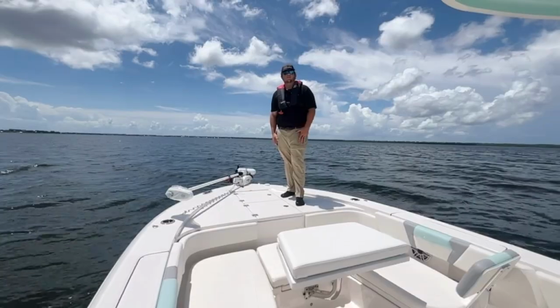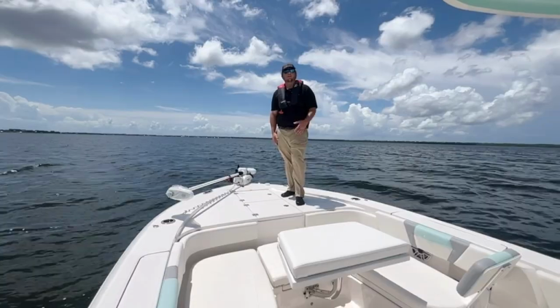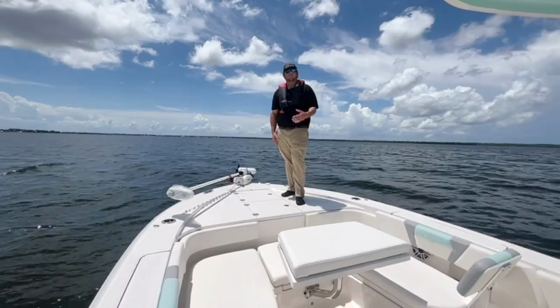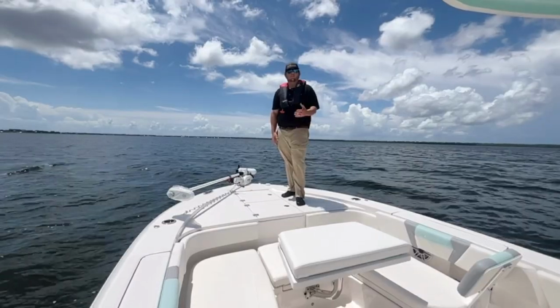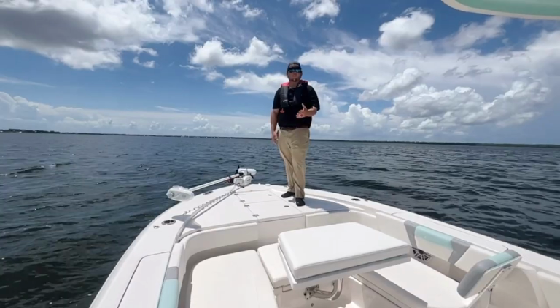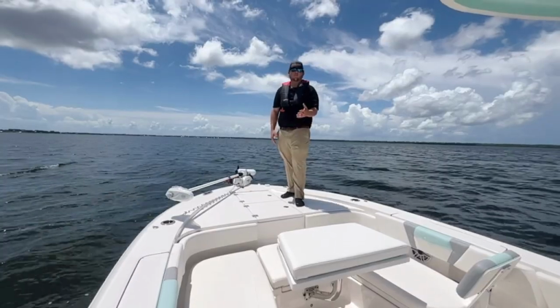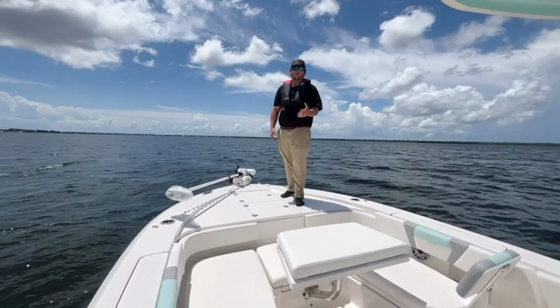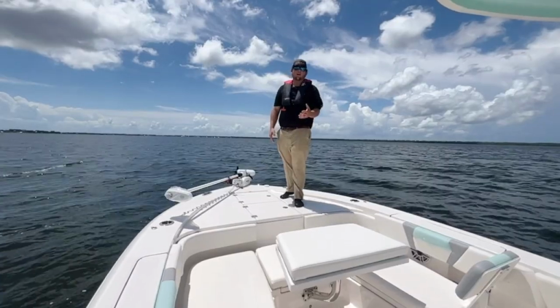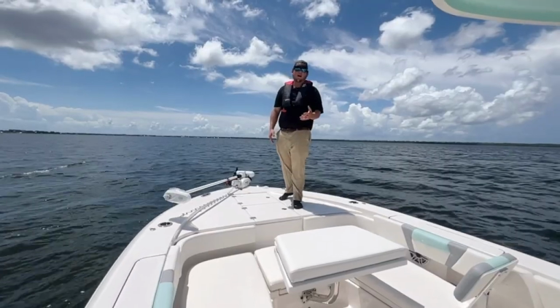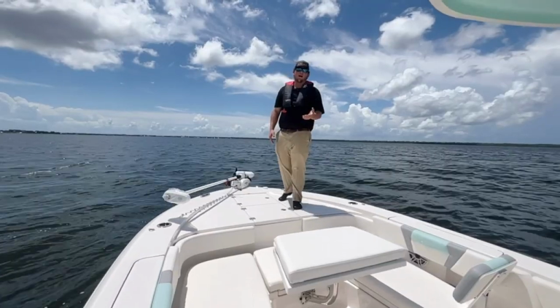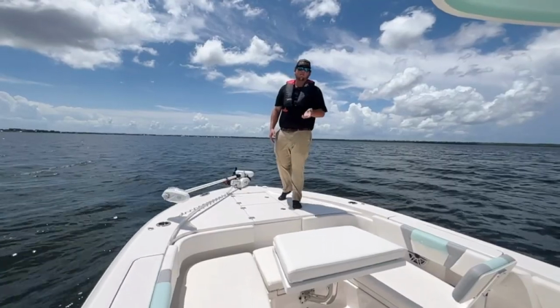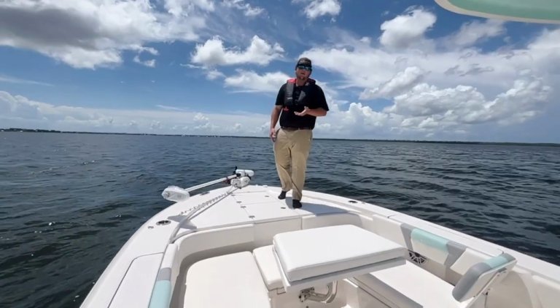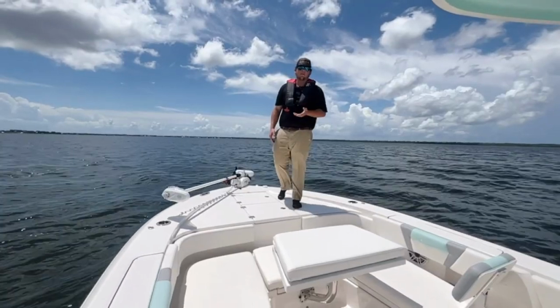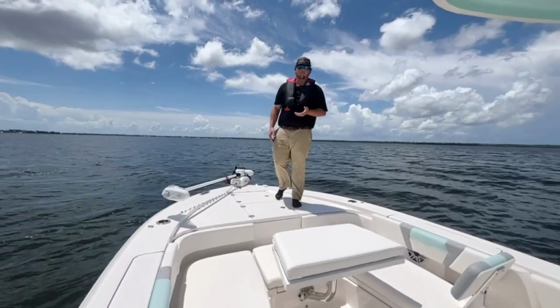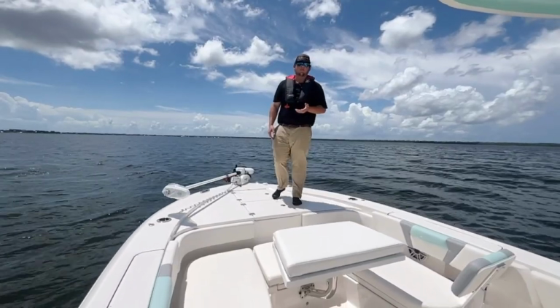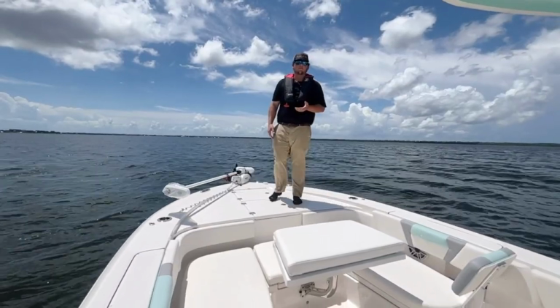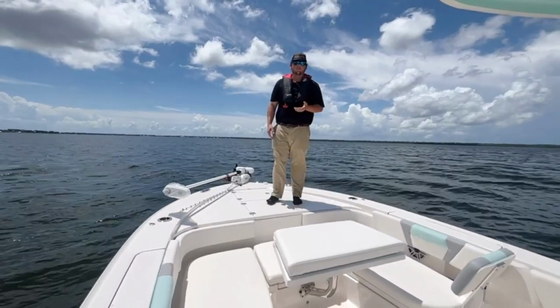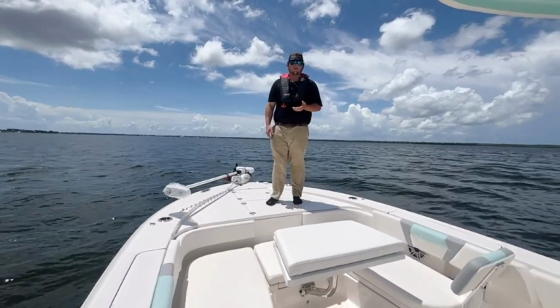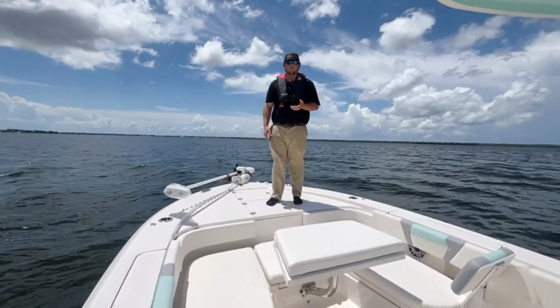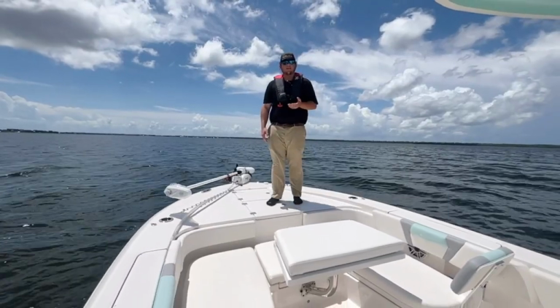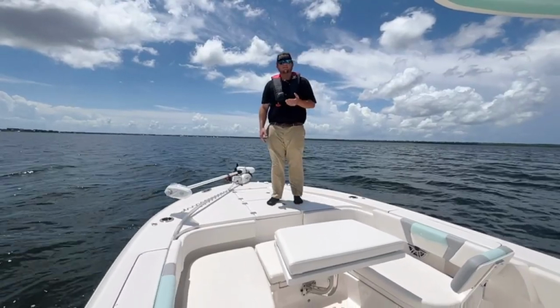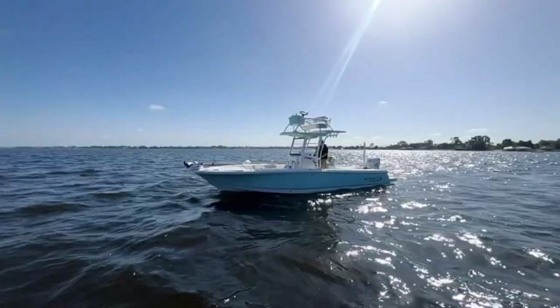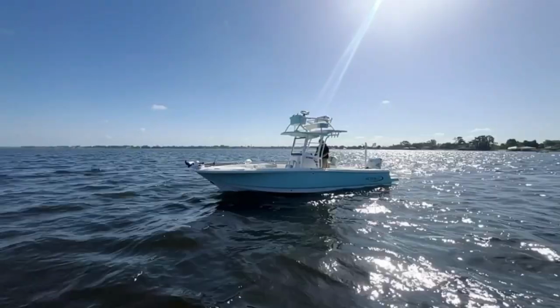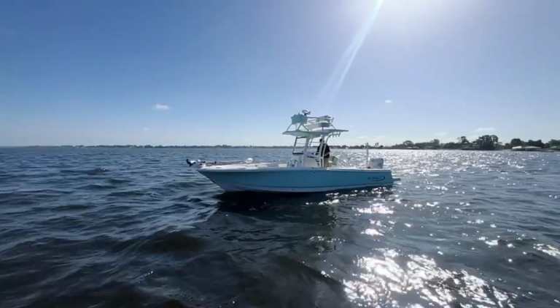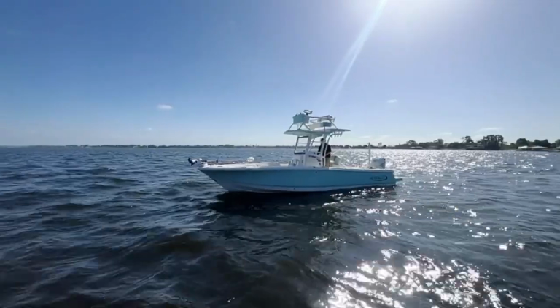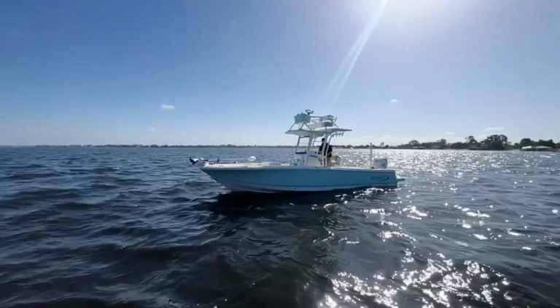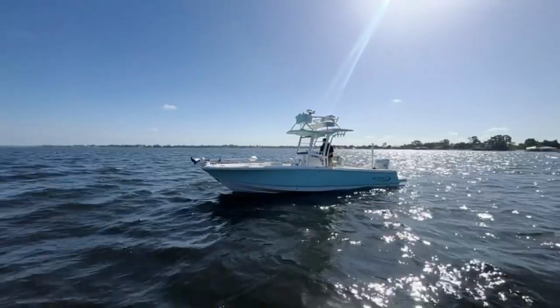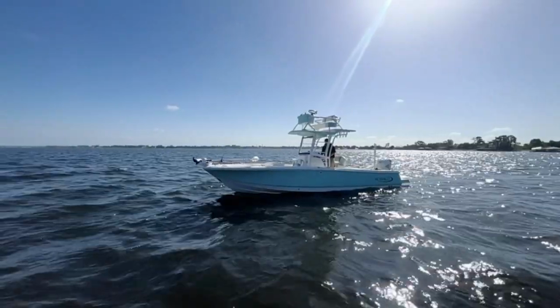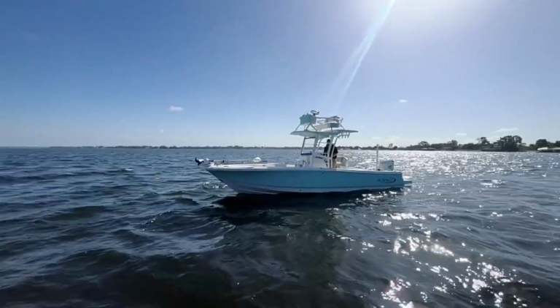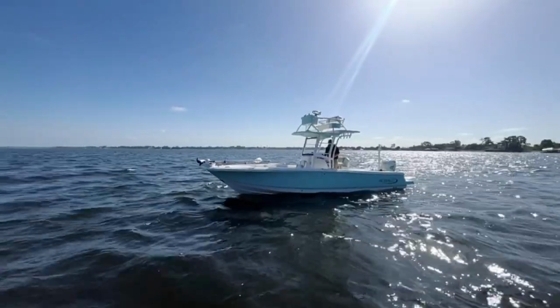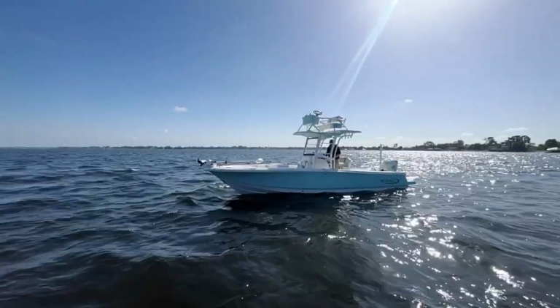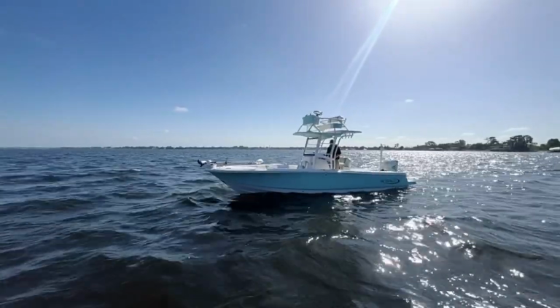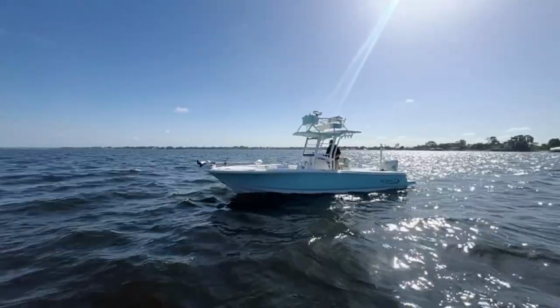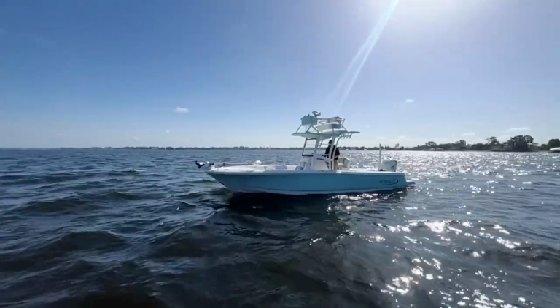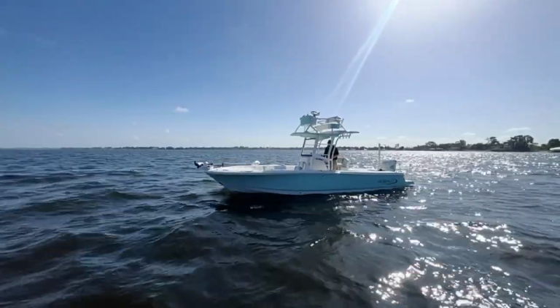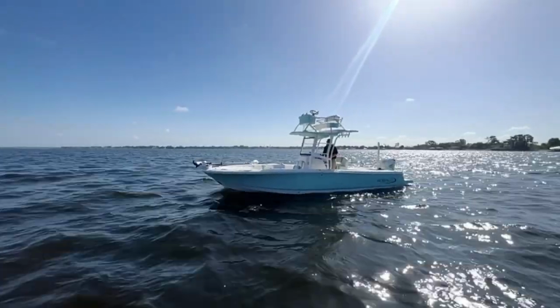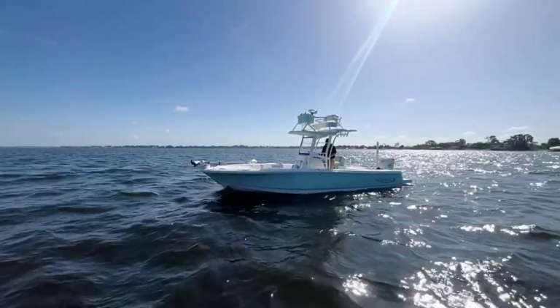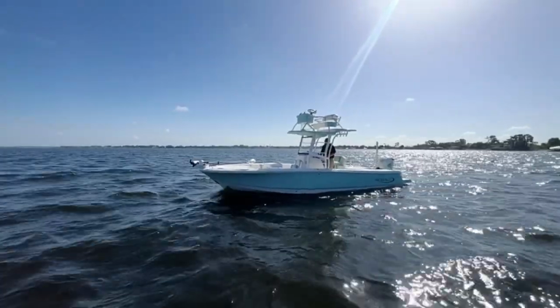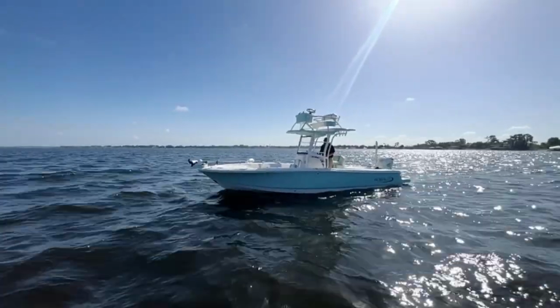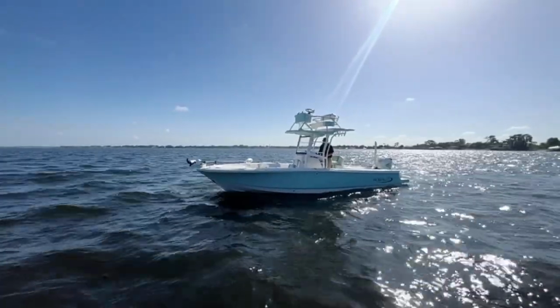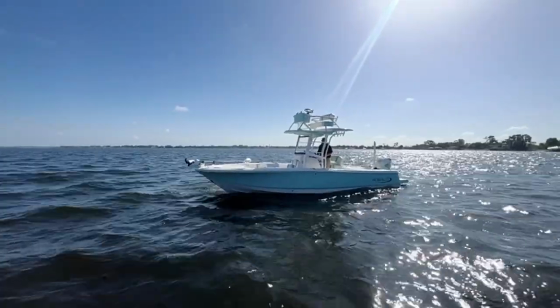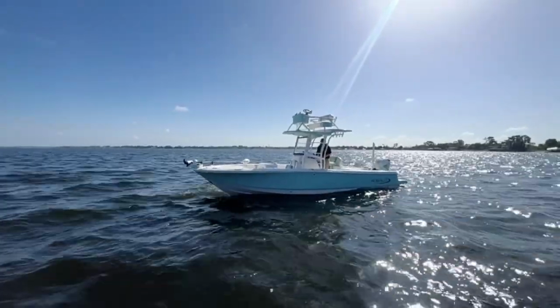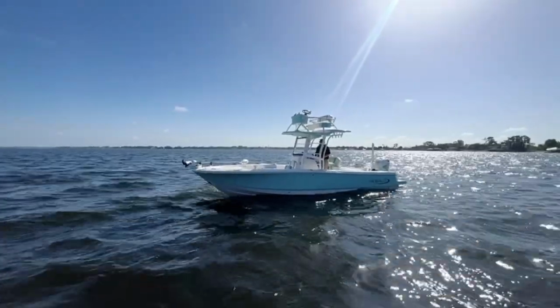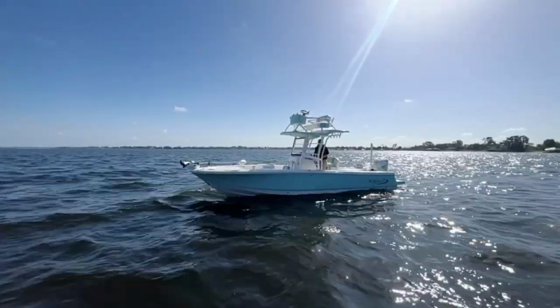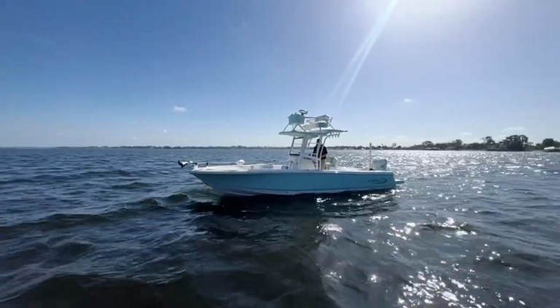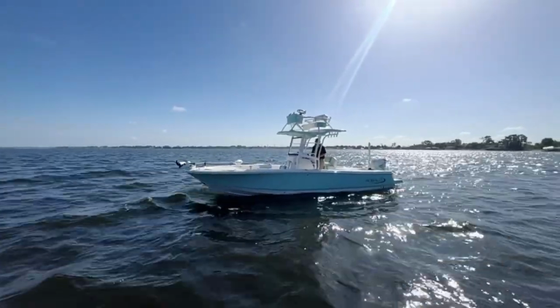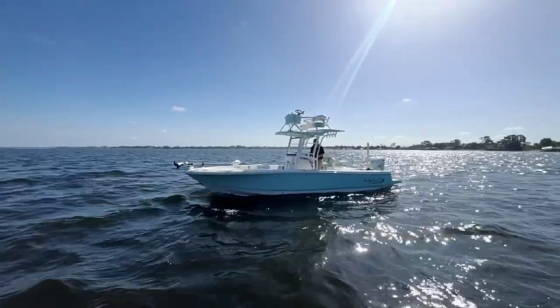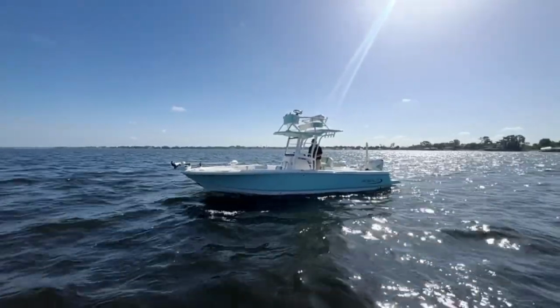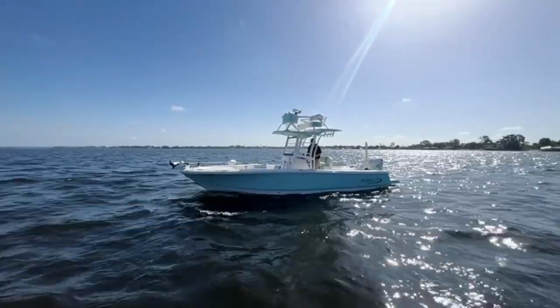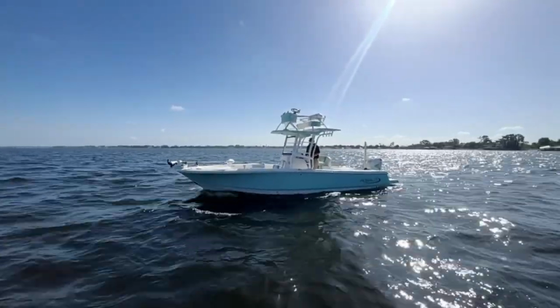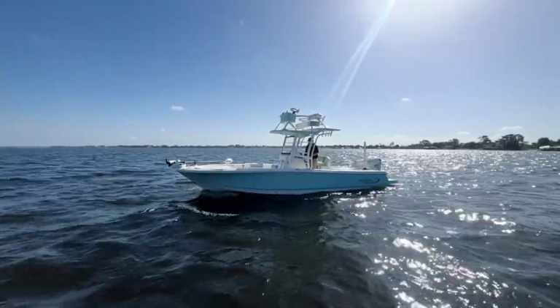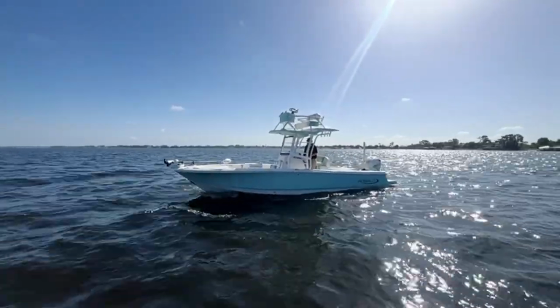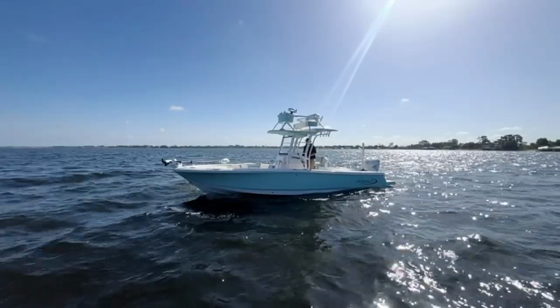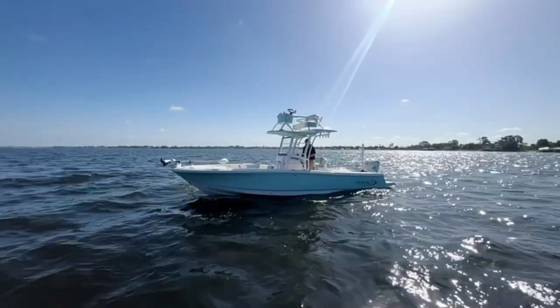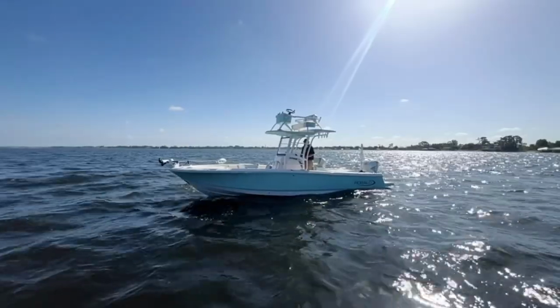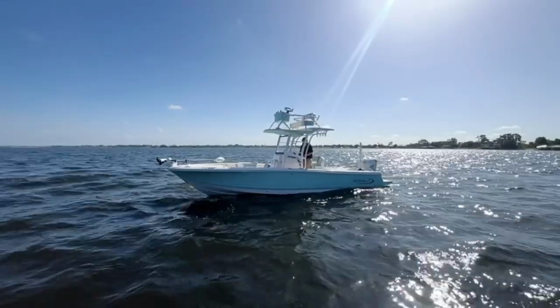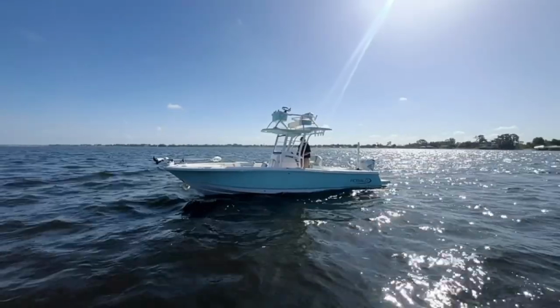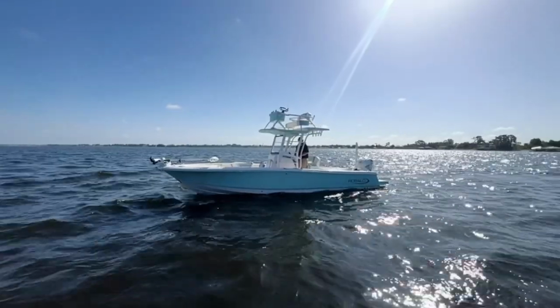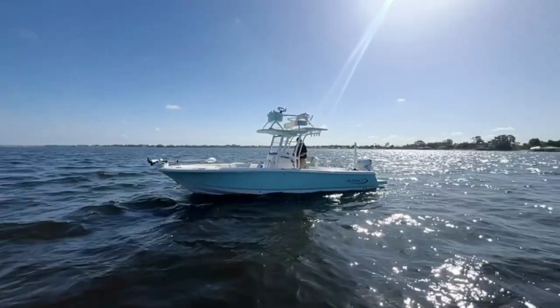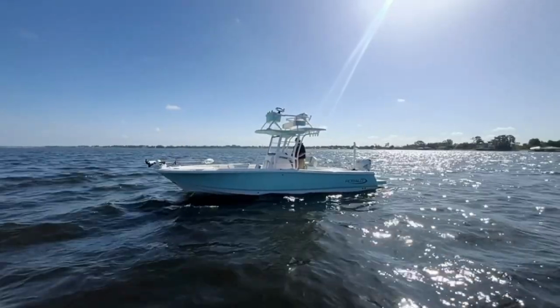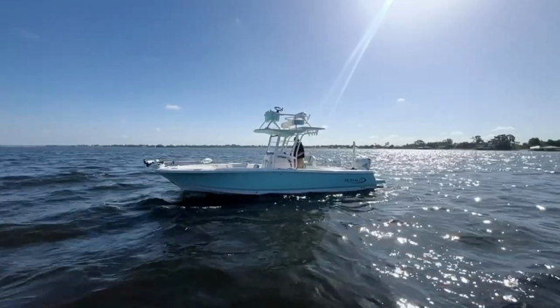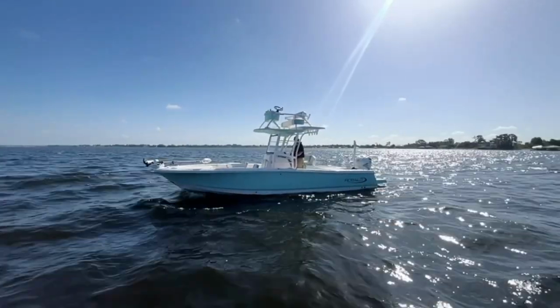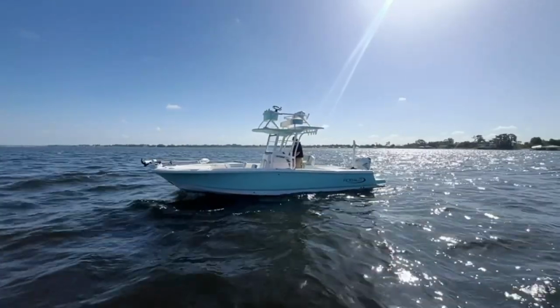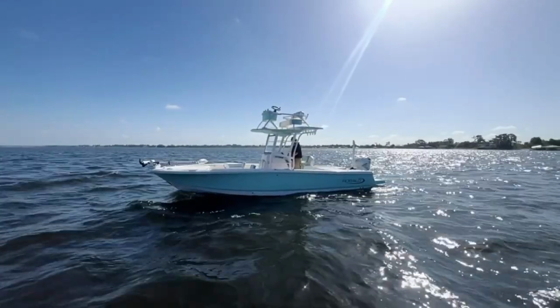Good afternoon, y'all. I'm Kyle at Photos World and today we're going to take a look at our new 2023 Robalo 266 Sky Deck.